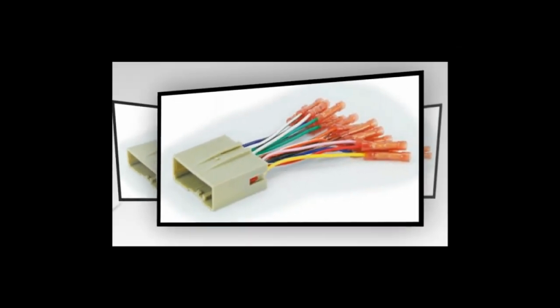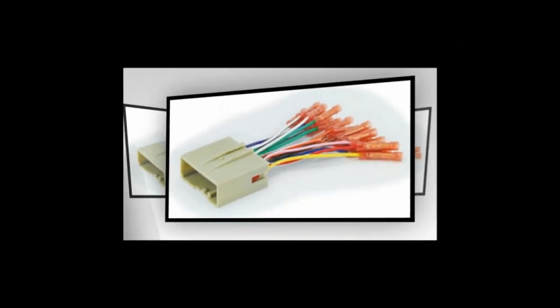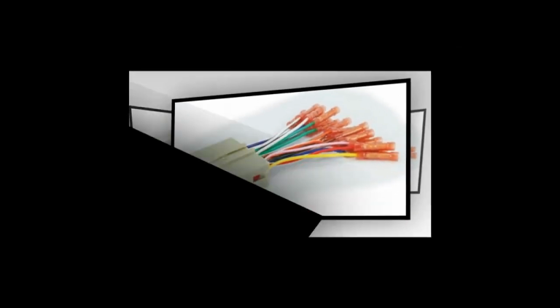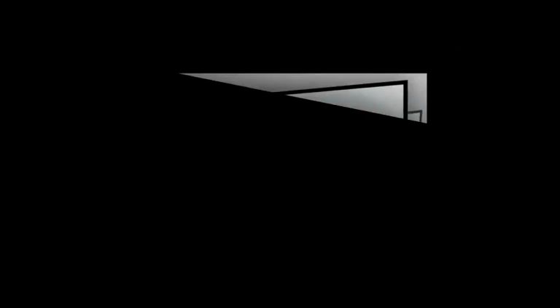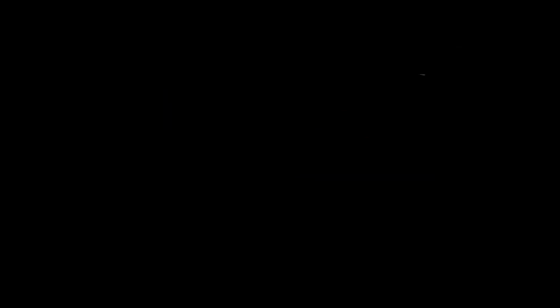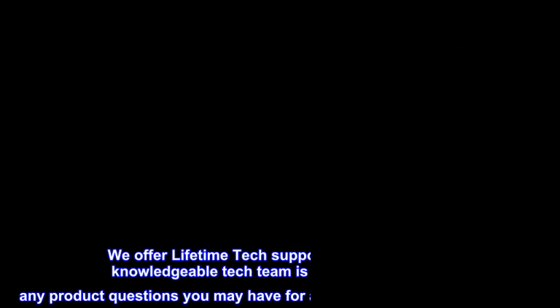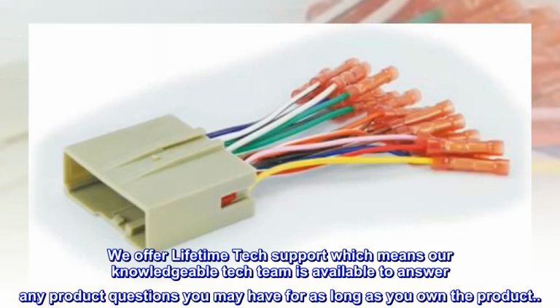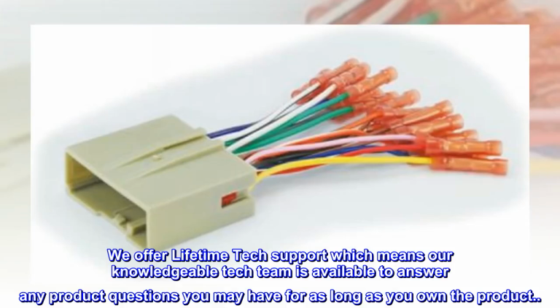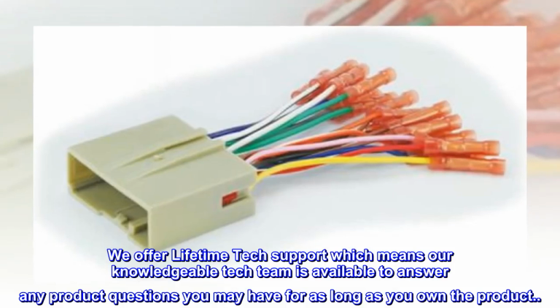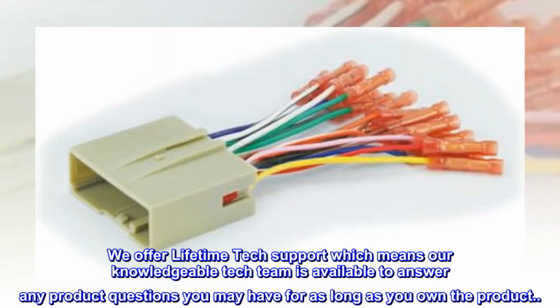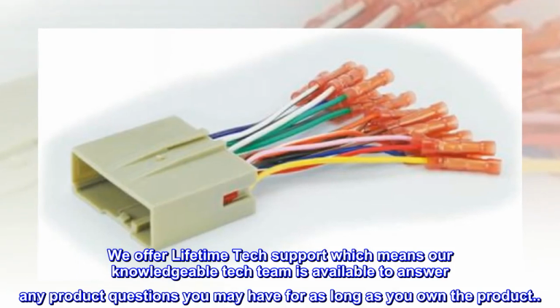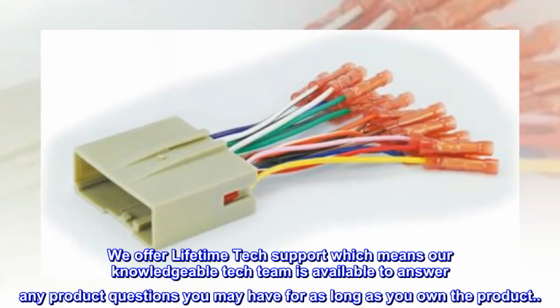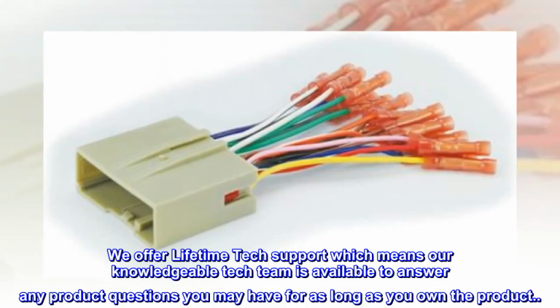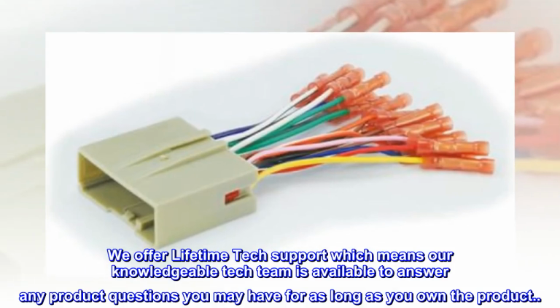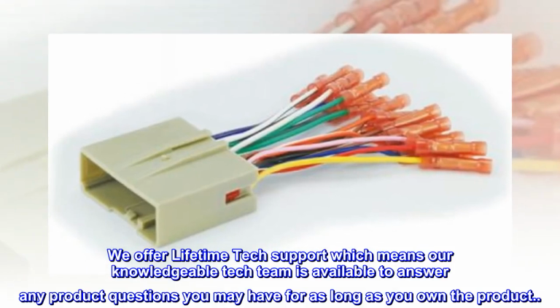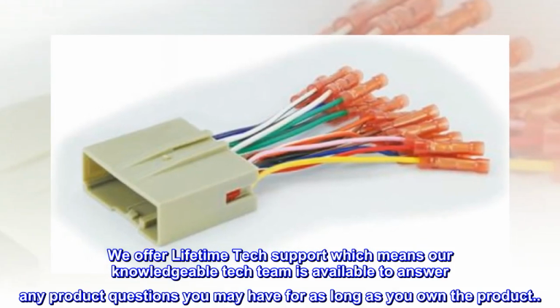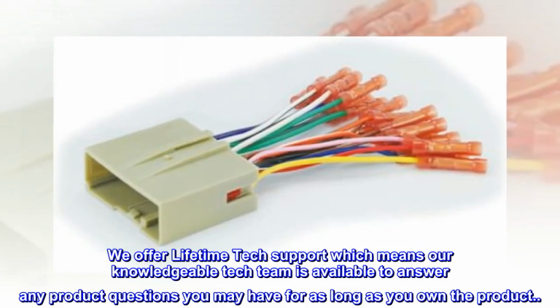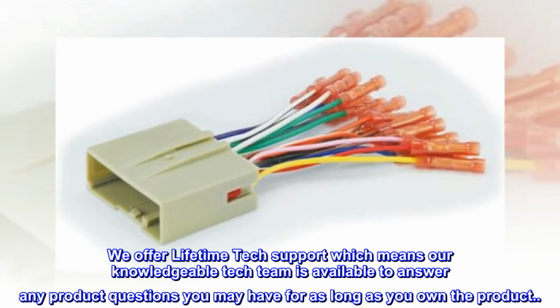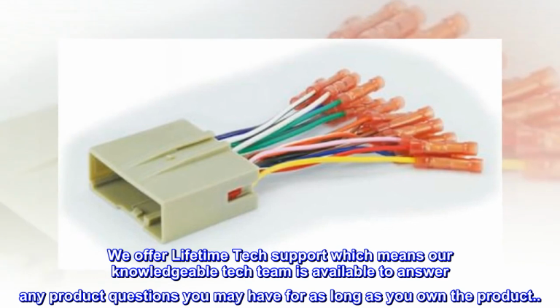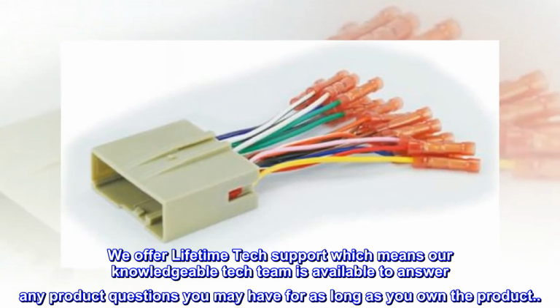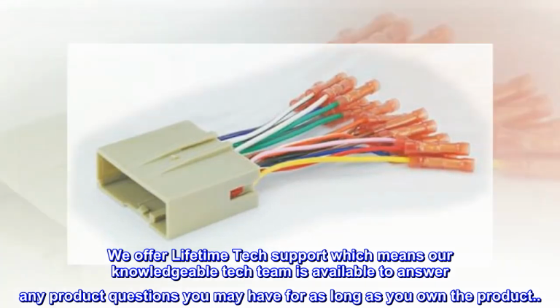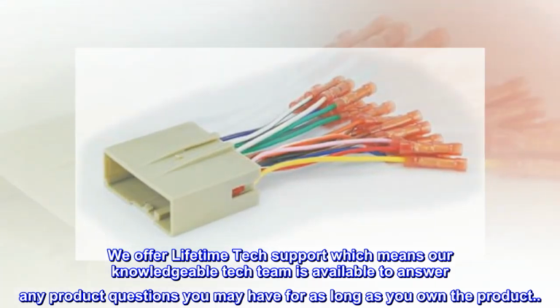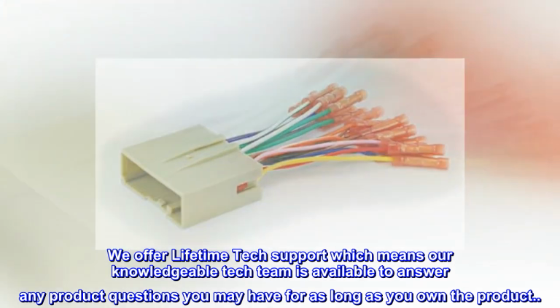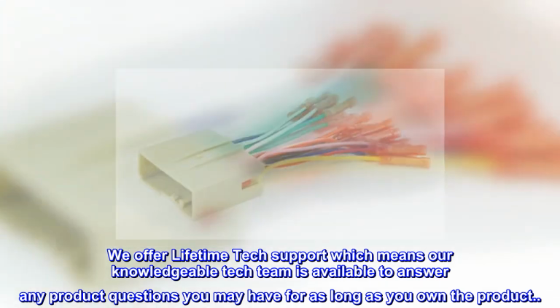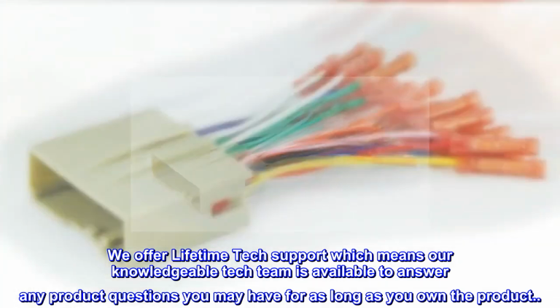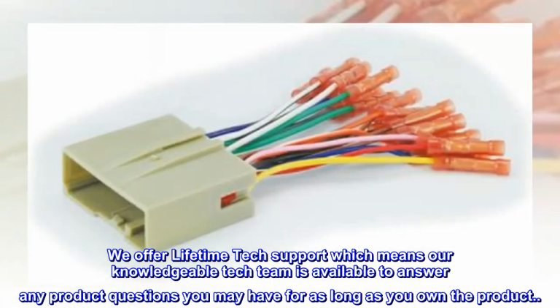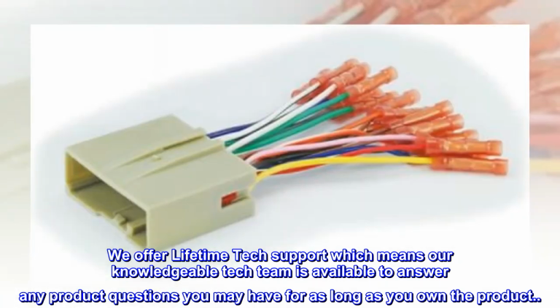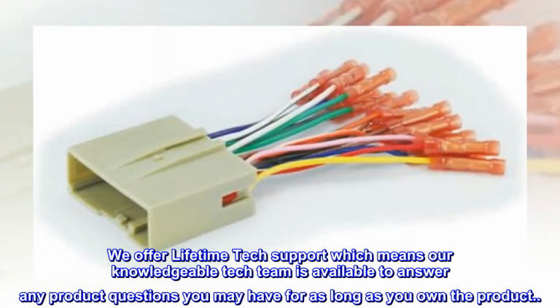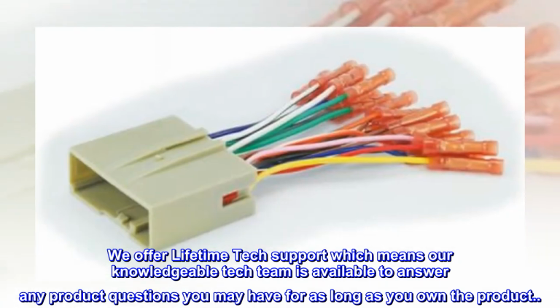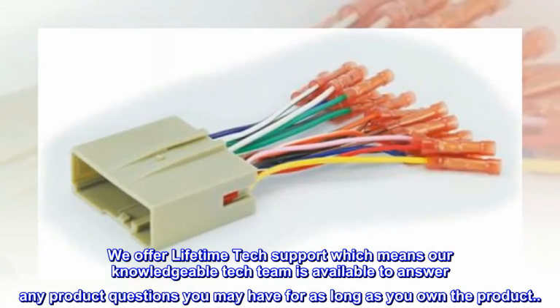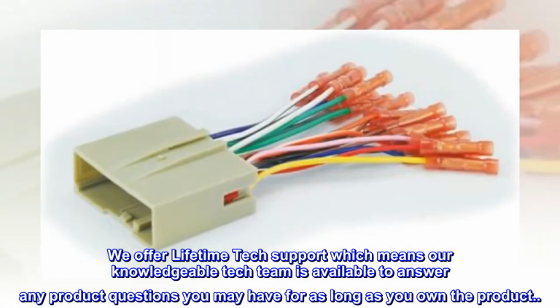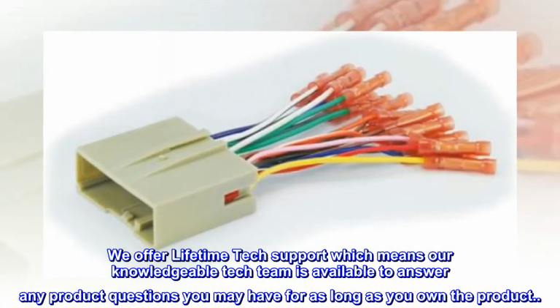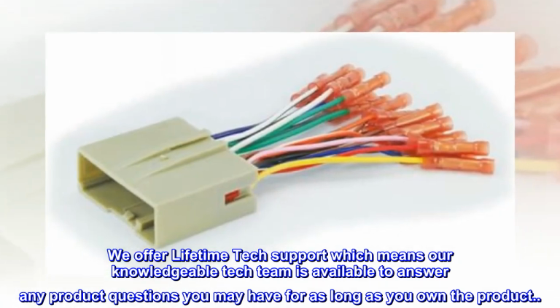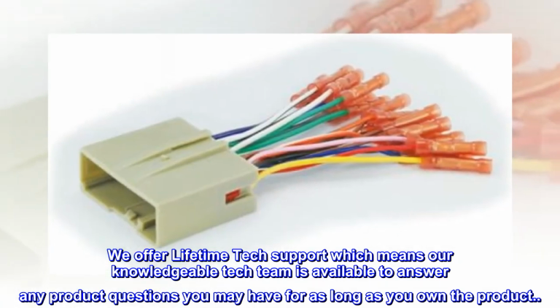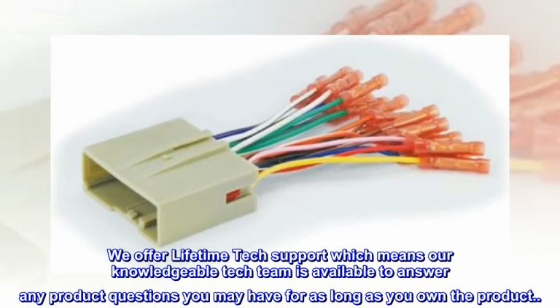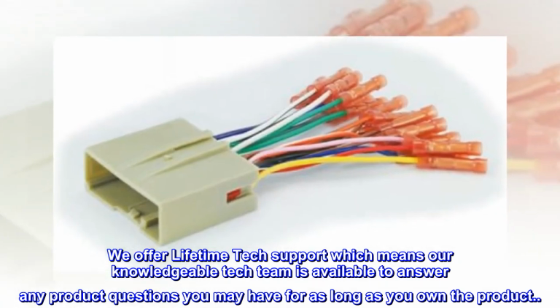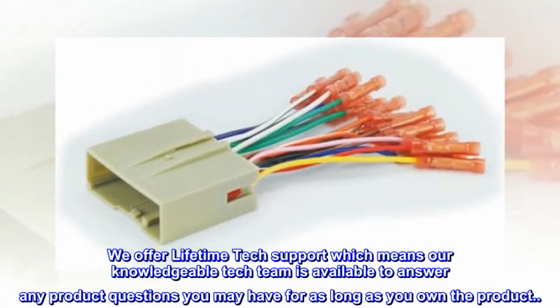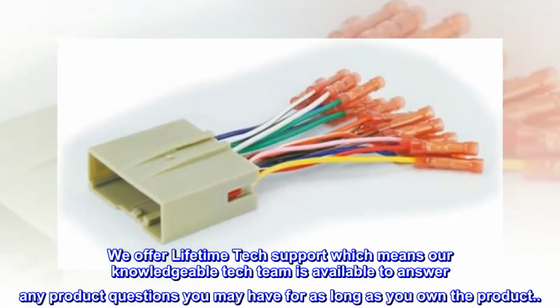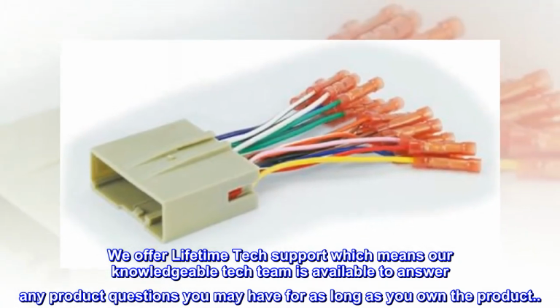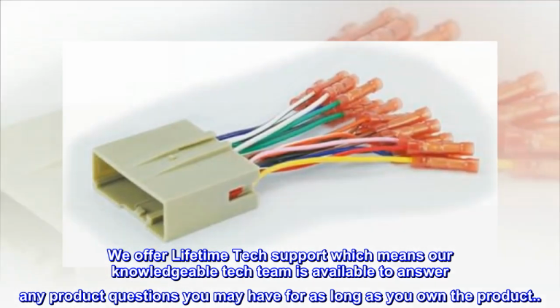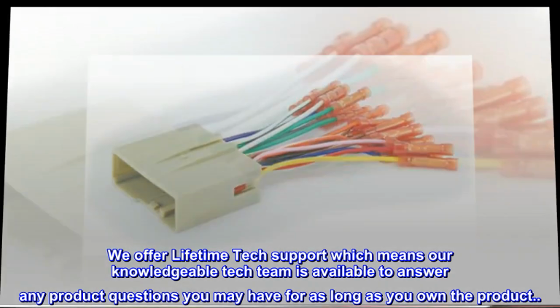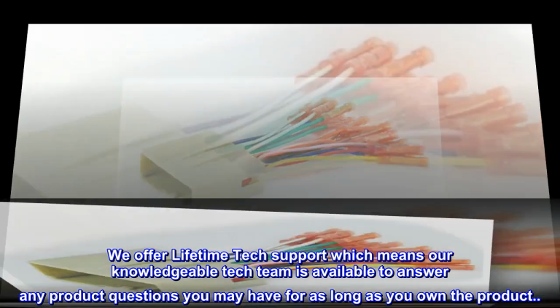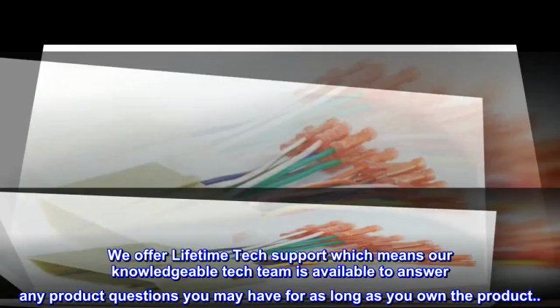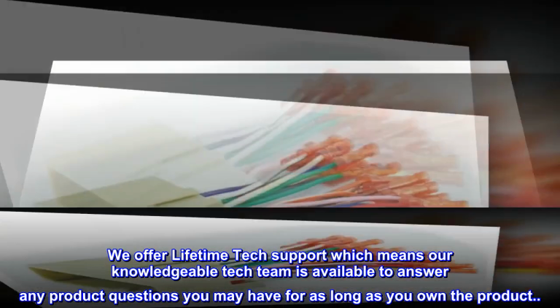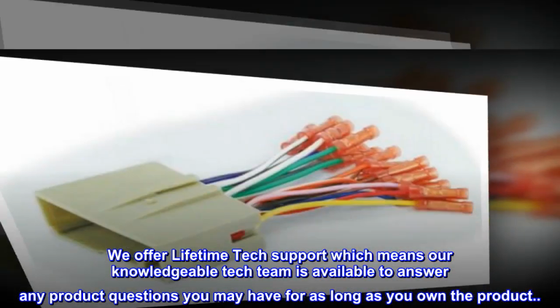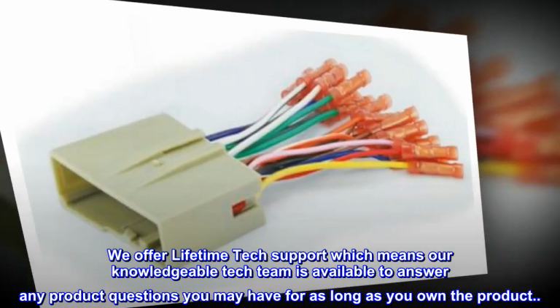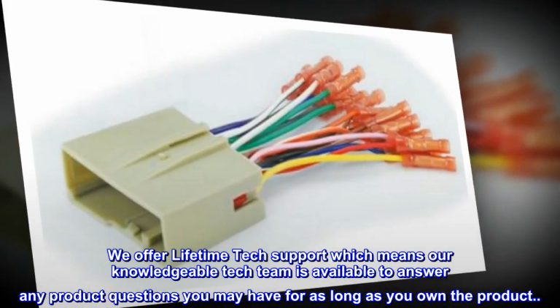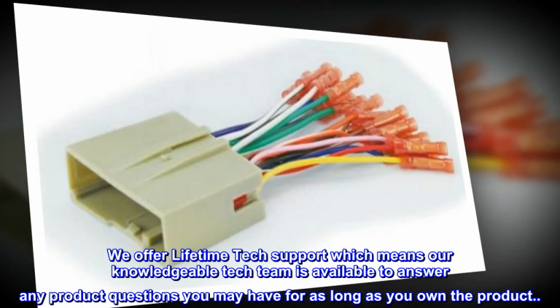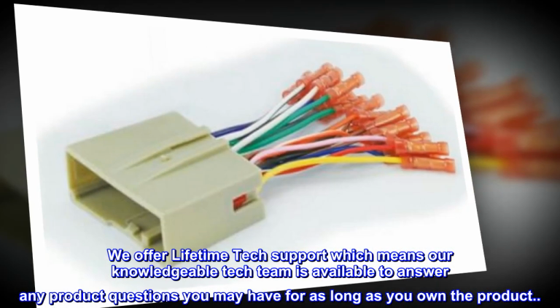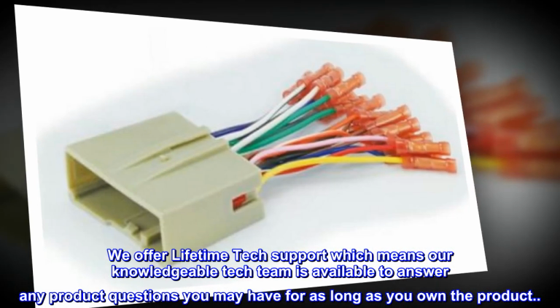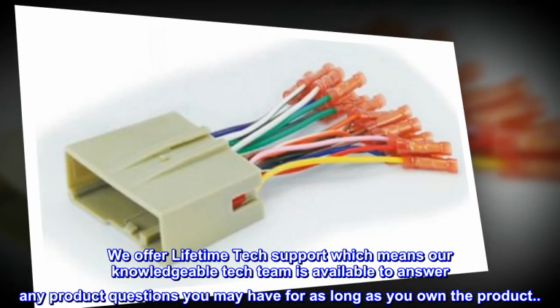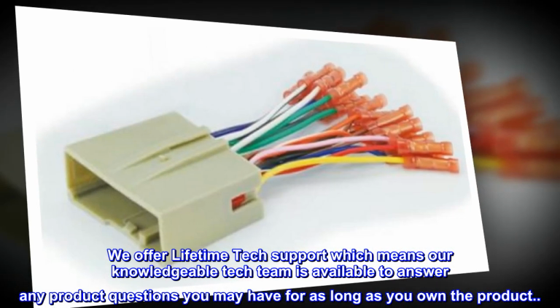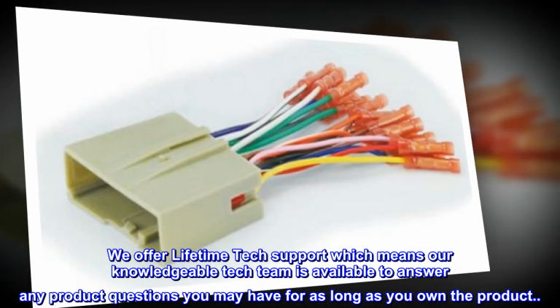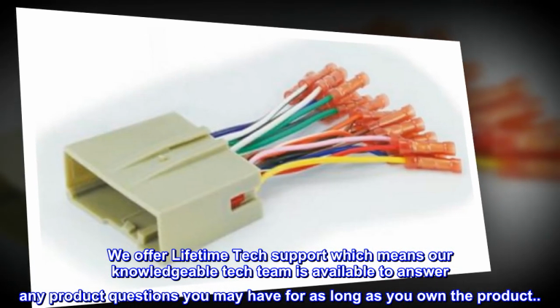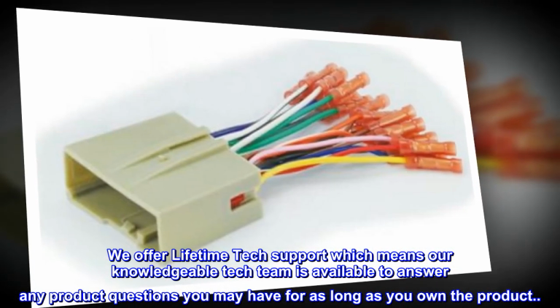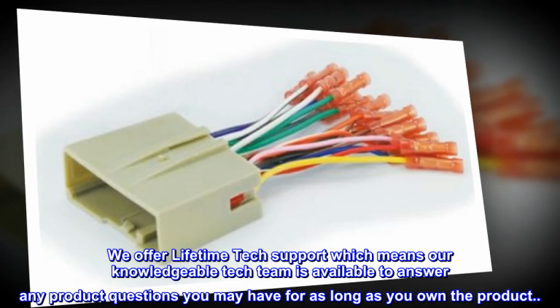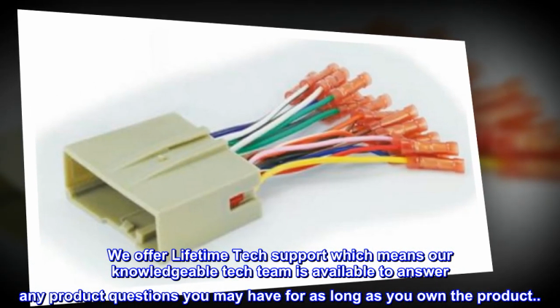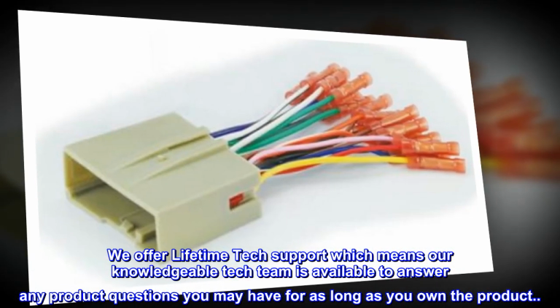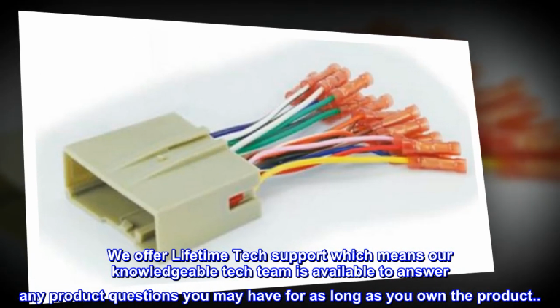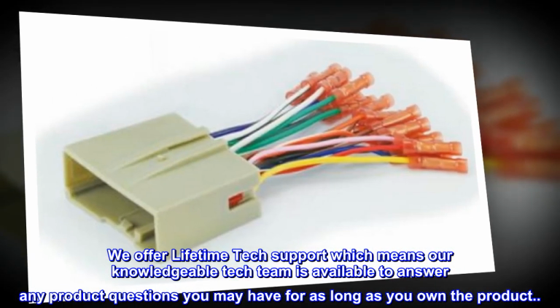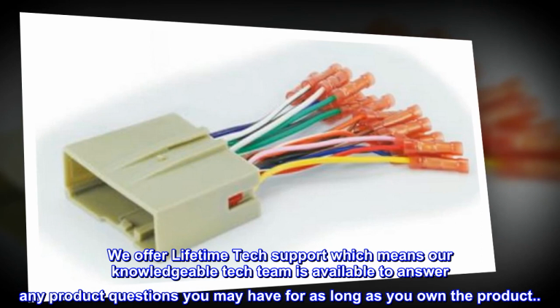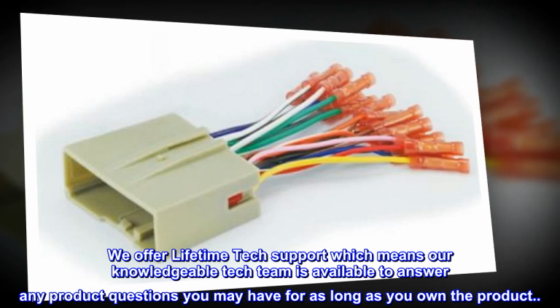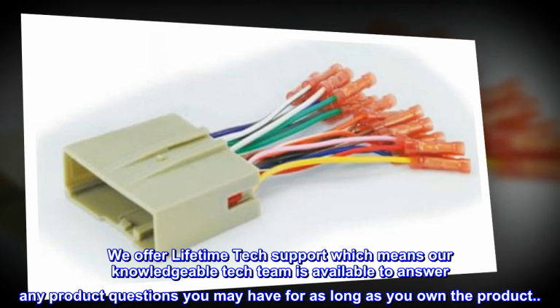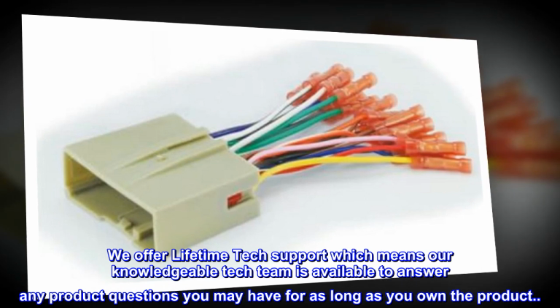We offer lifetime tech support, which means our knowledgeable tech team is available to answer any product questions you may have for as long as you own the product.